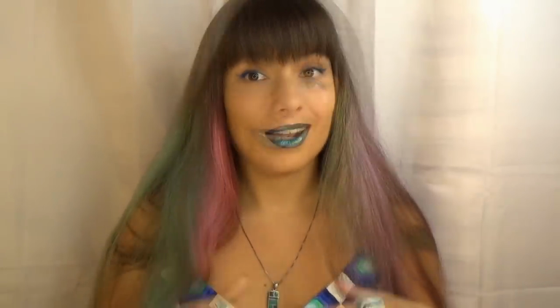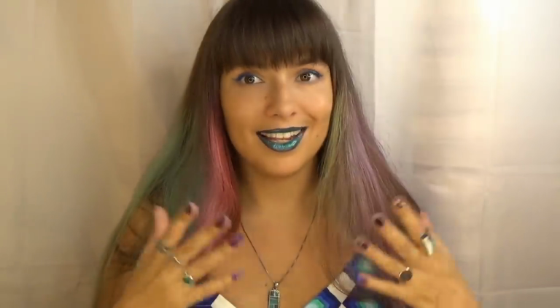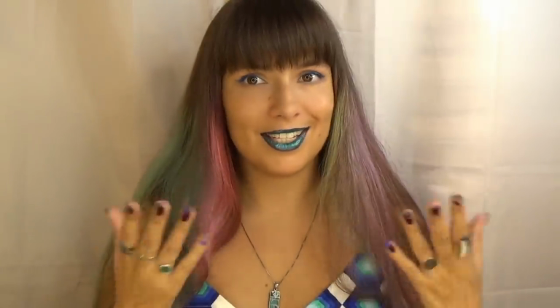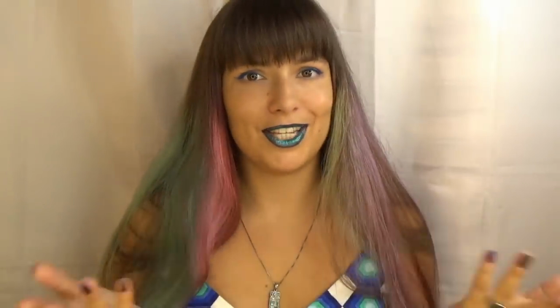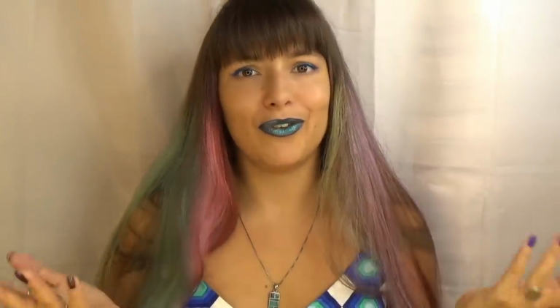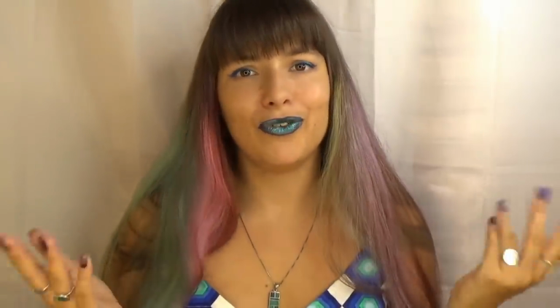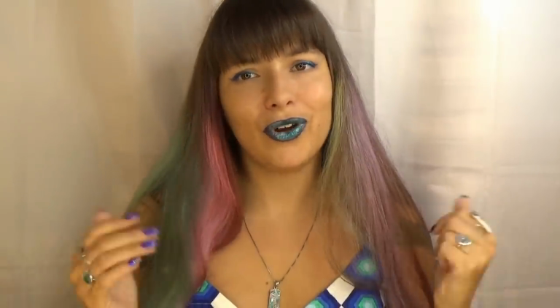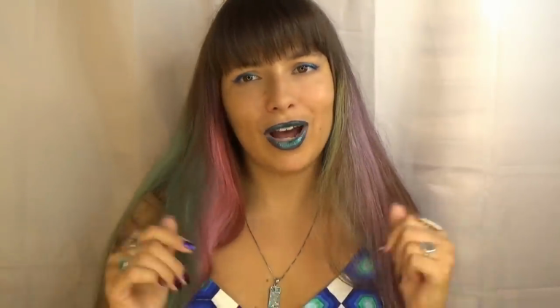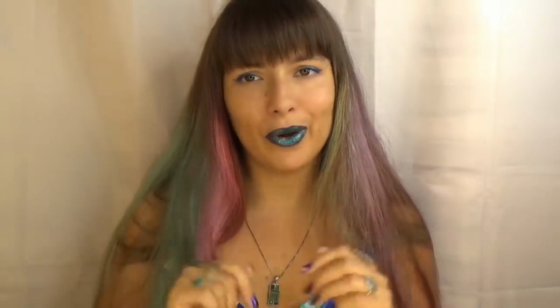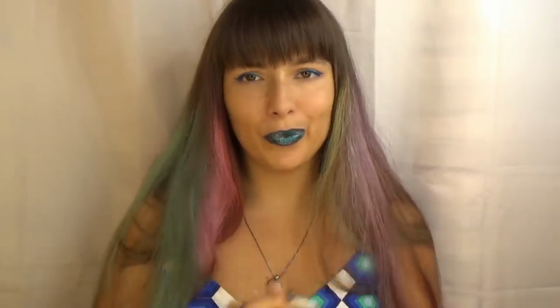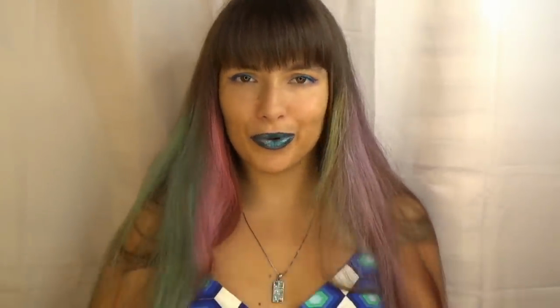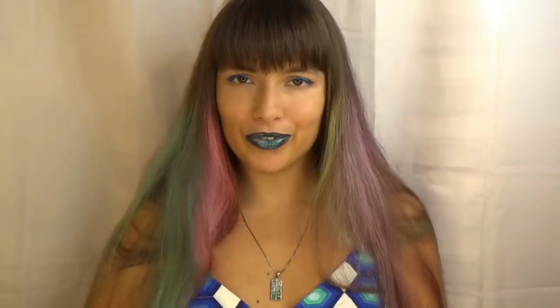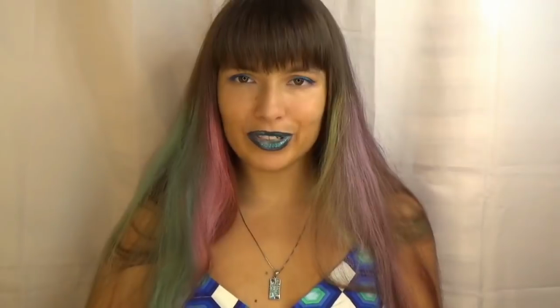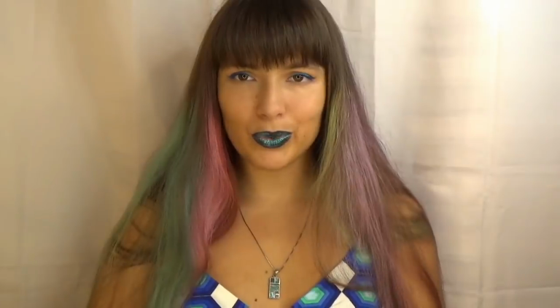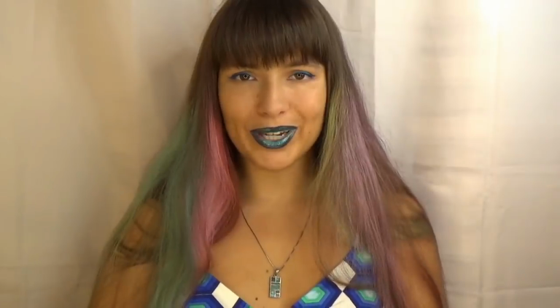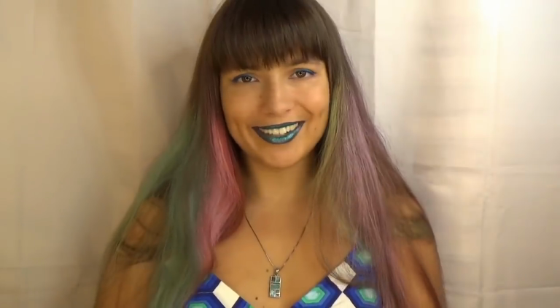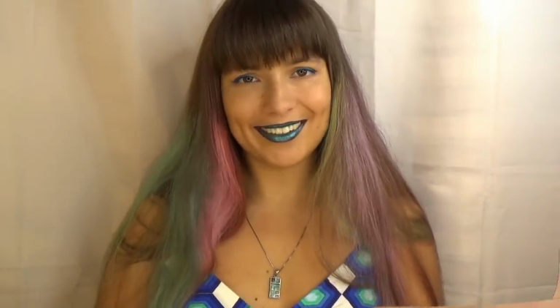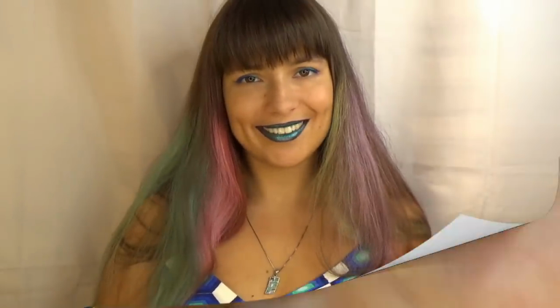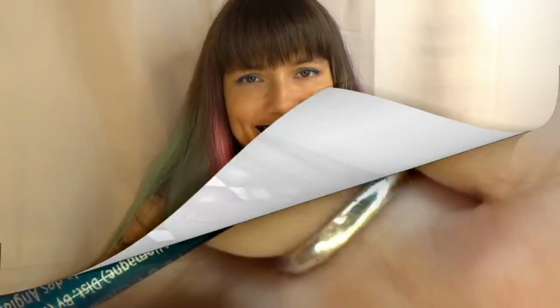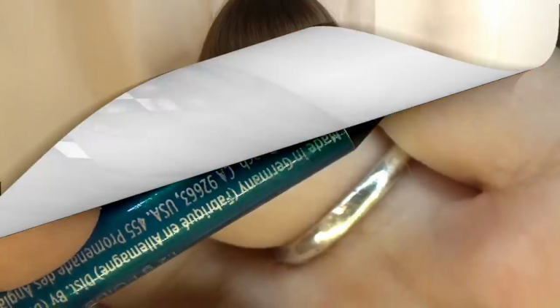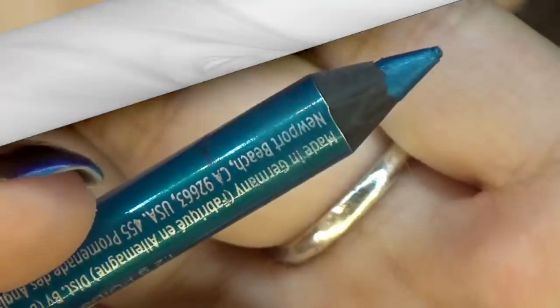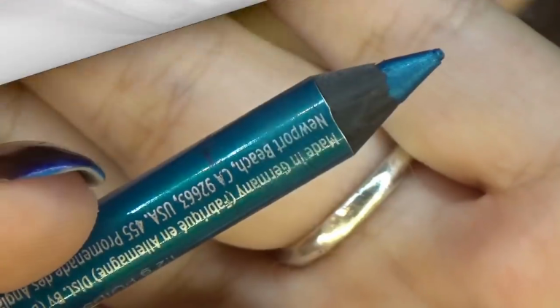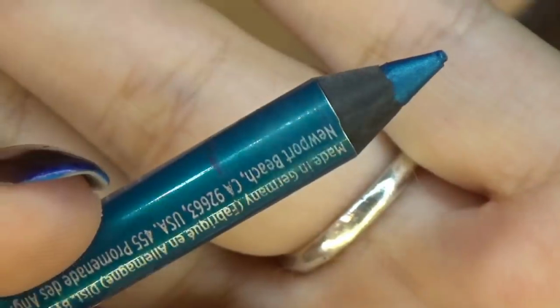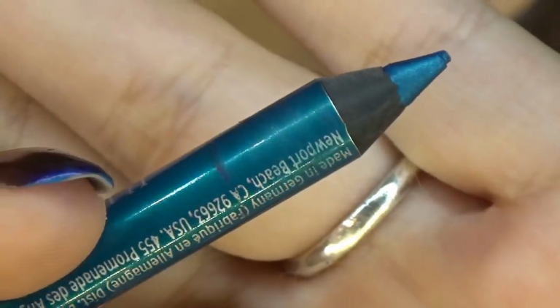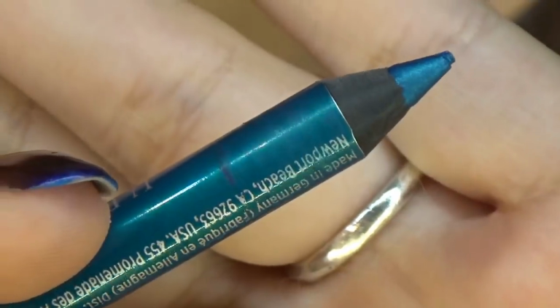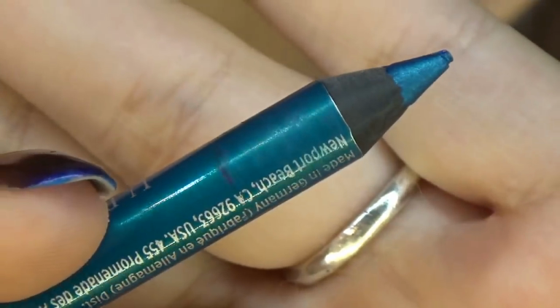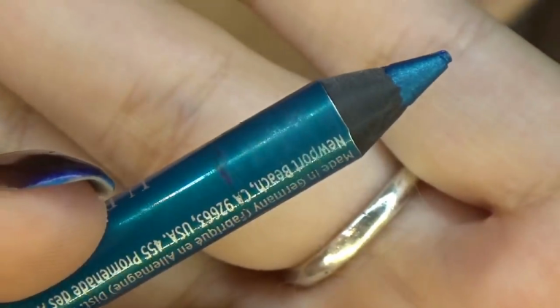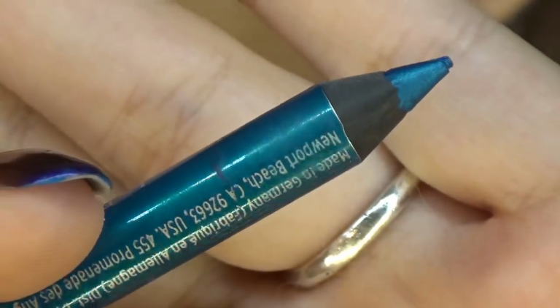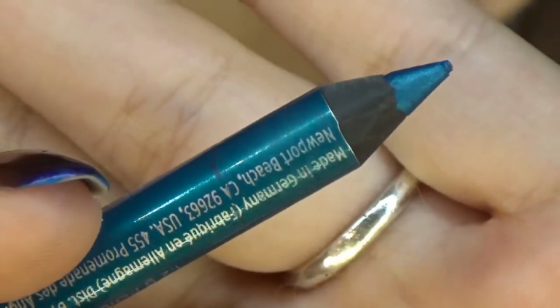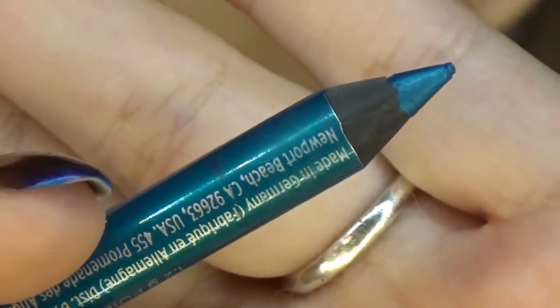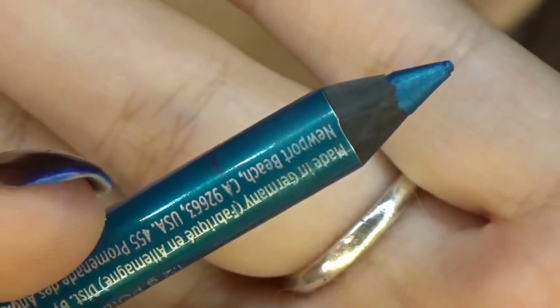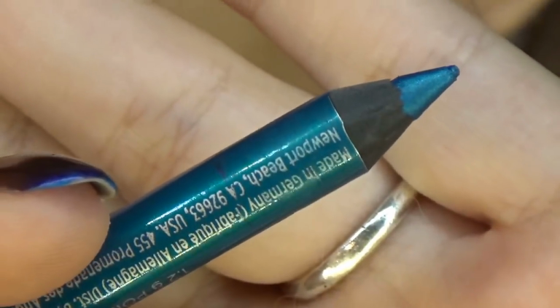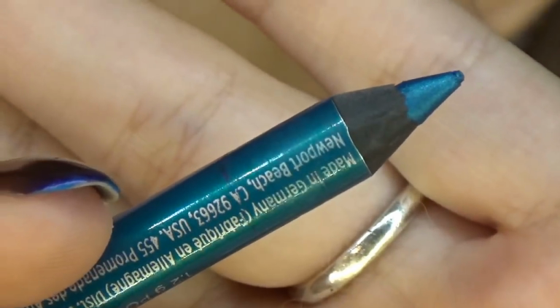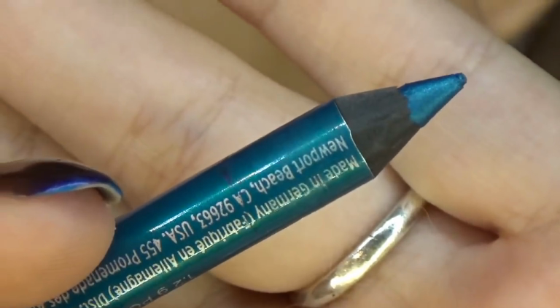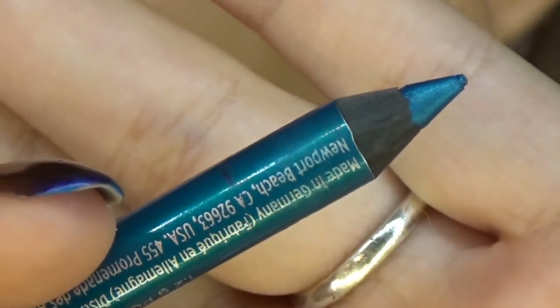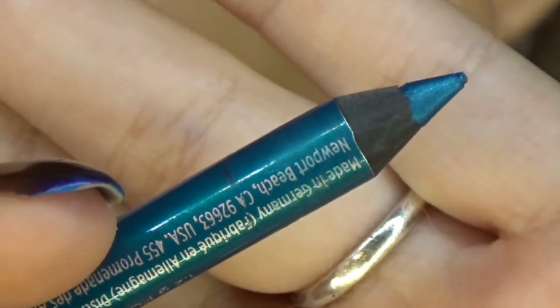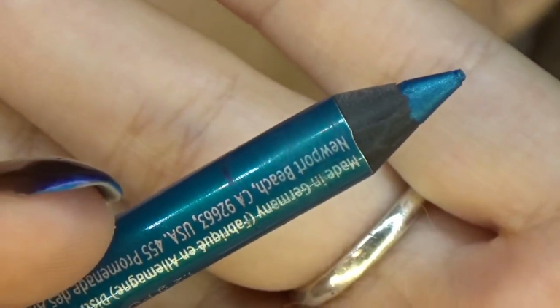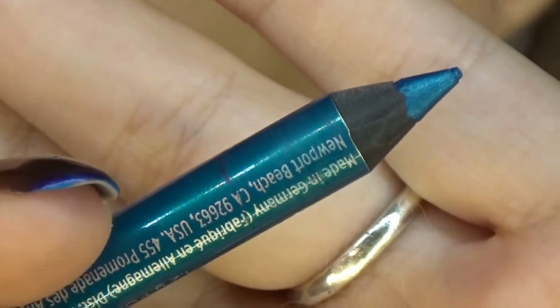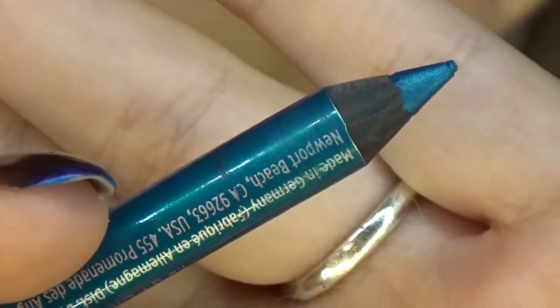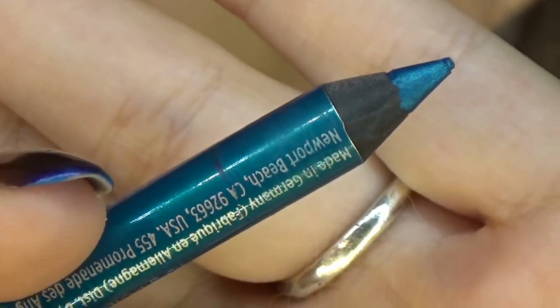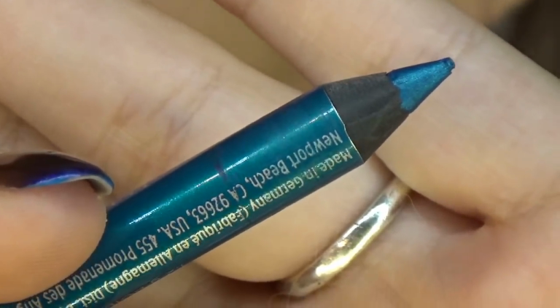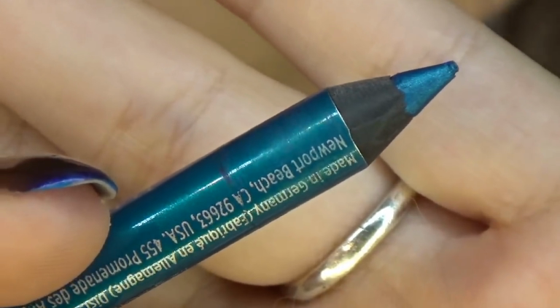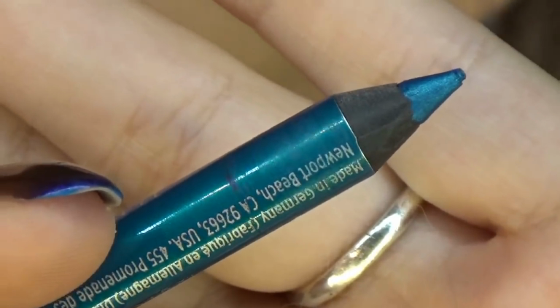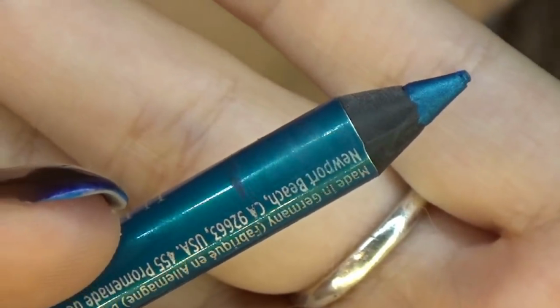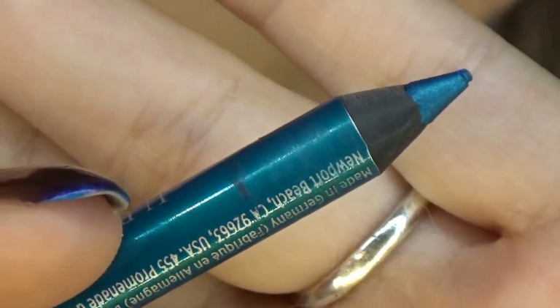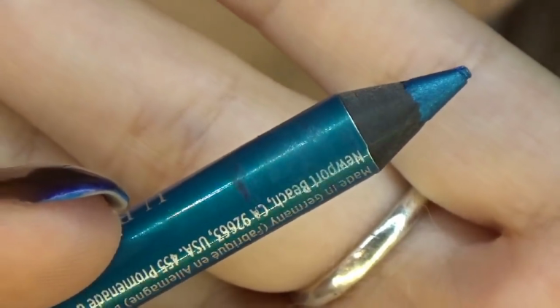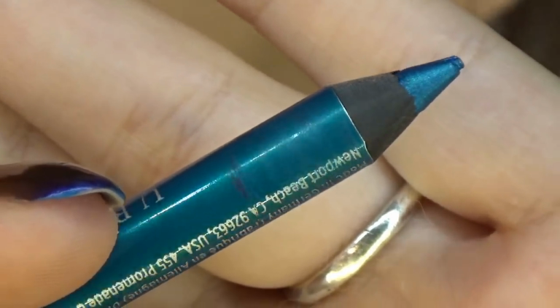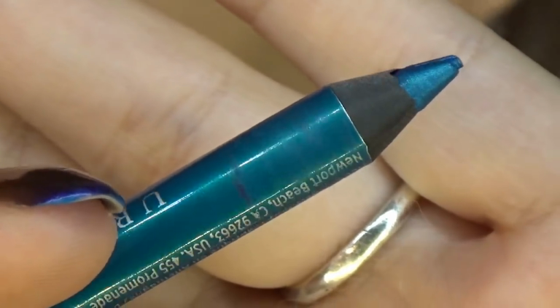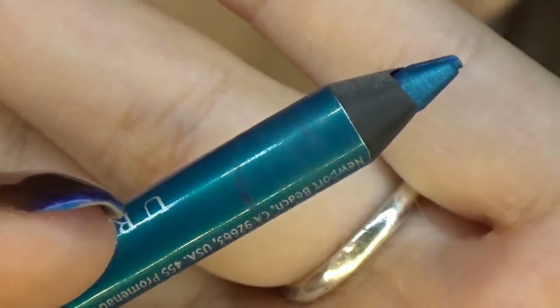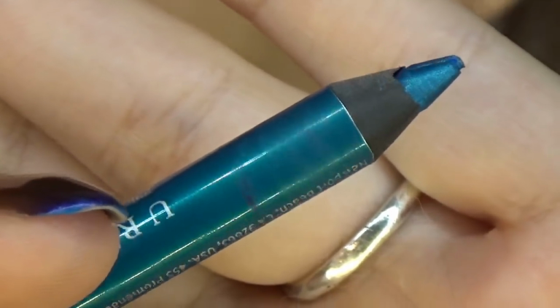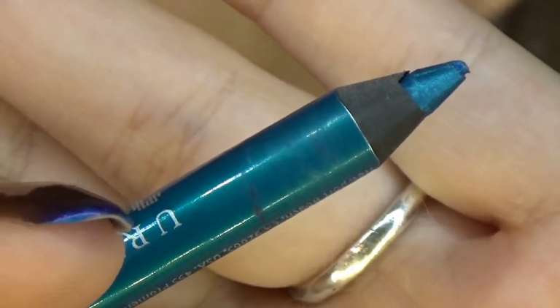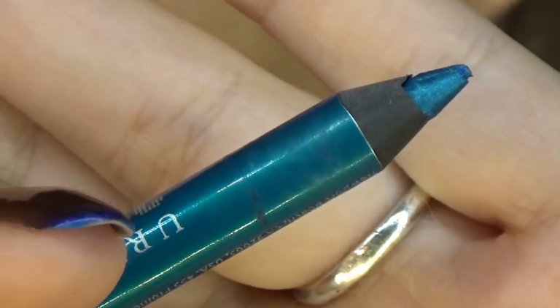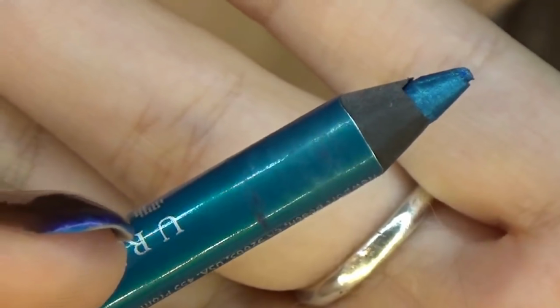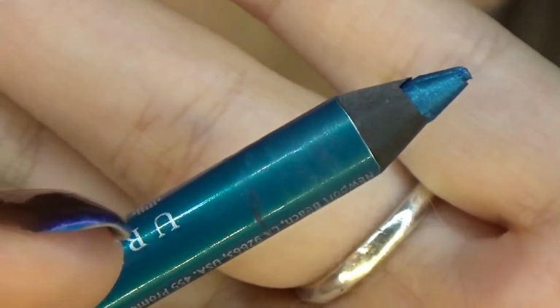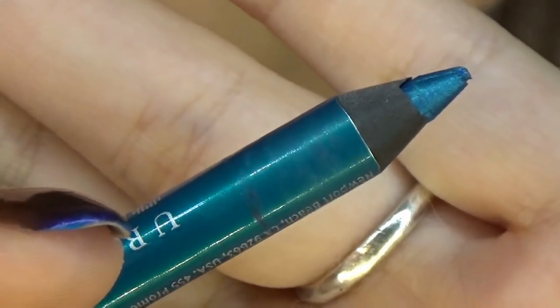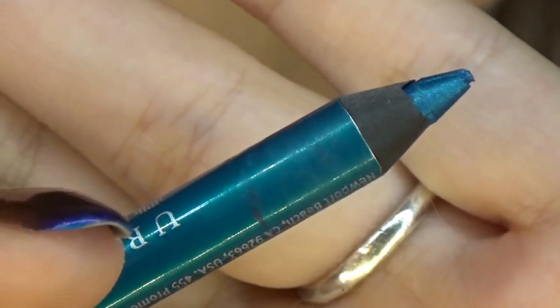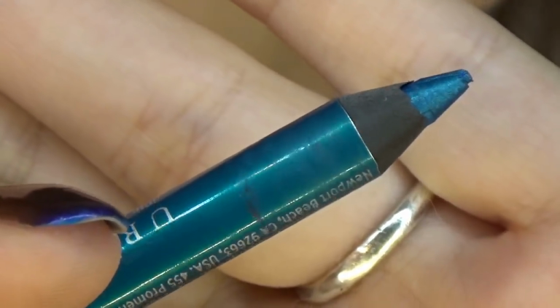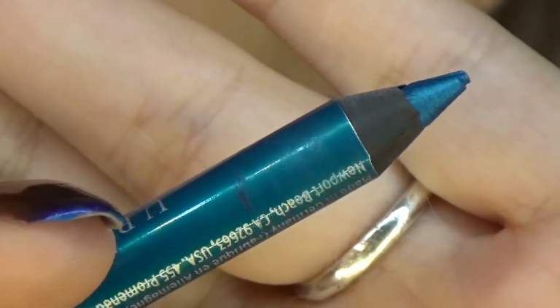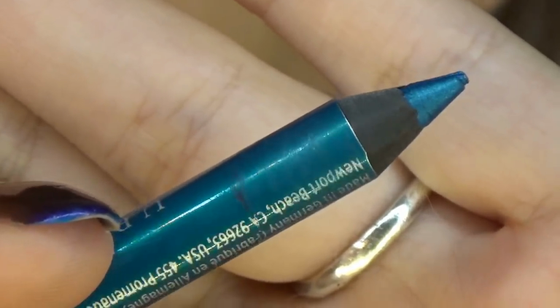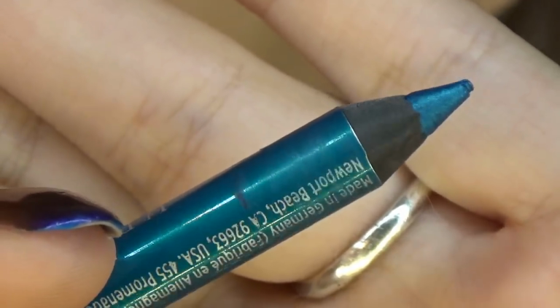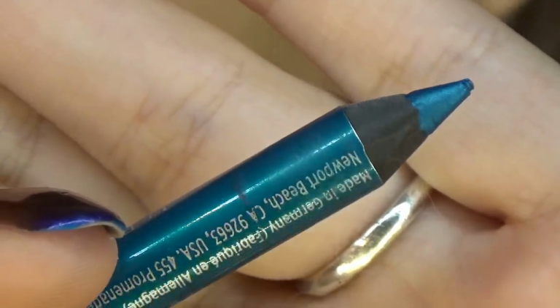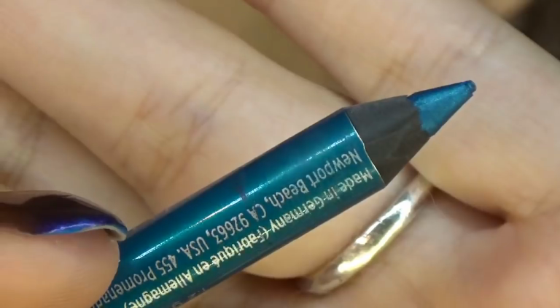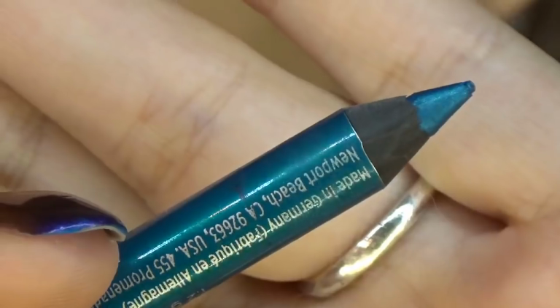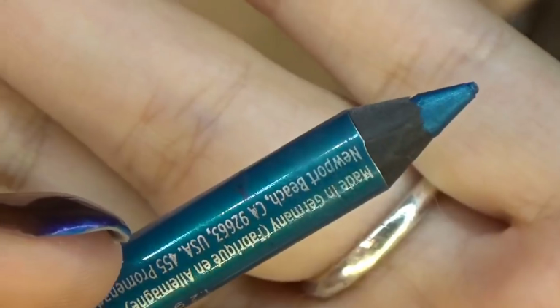Let's go for our perfect wing! Keep your pencil sharp, because it is really important that your pencil tip is sharp.